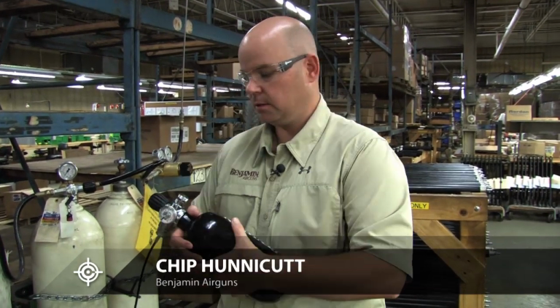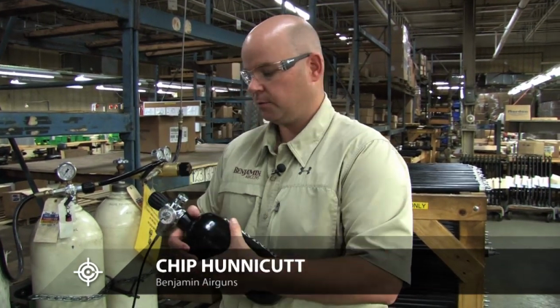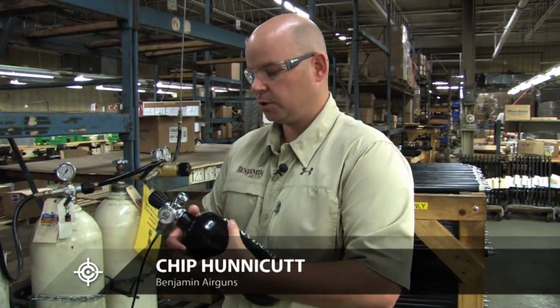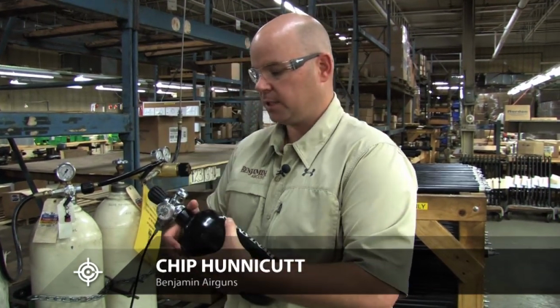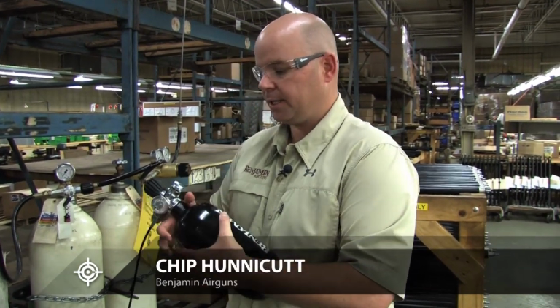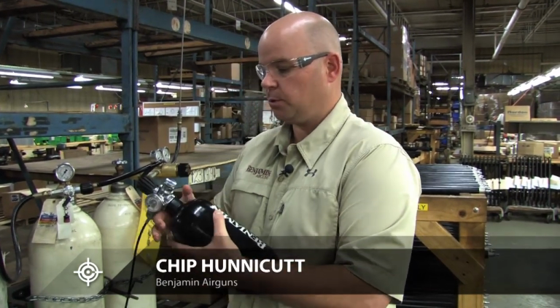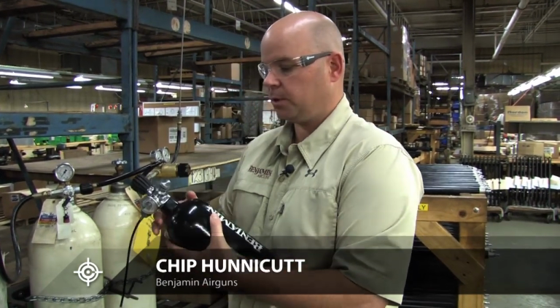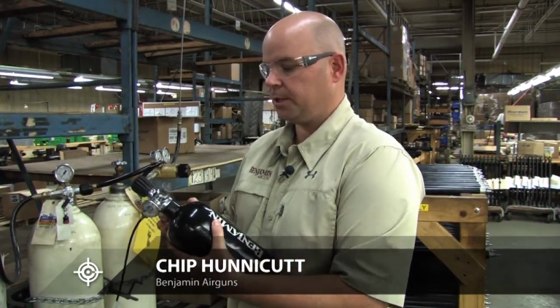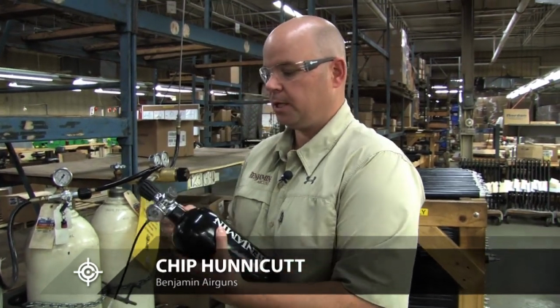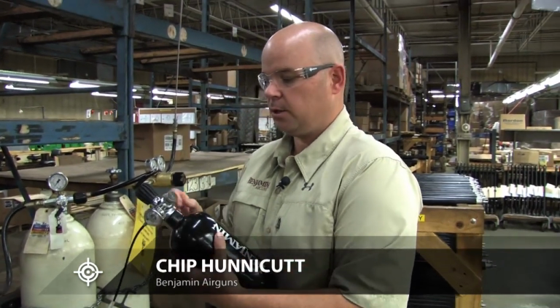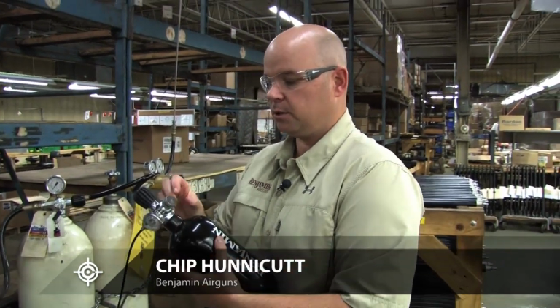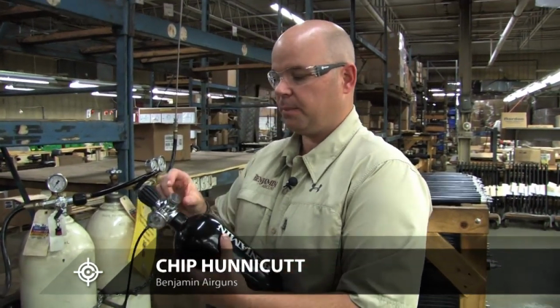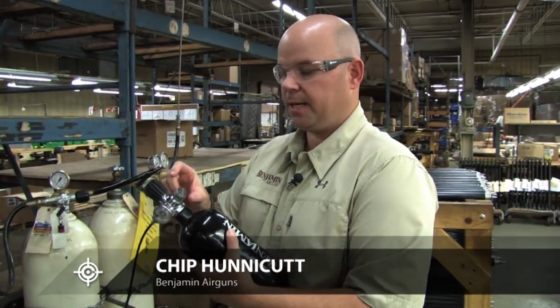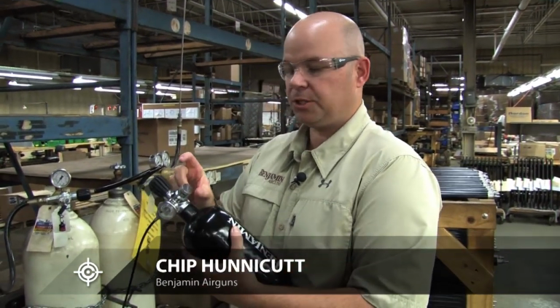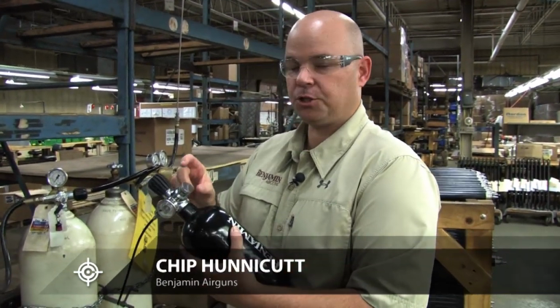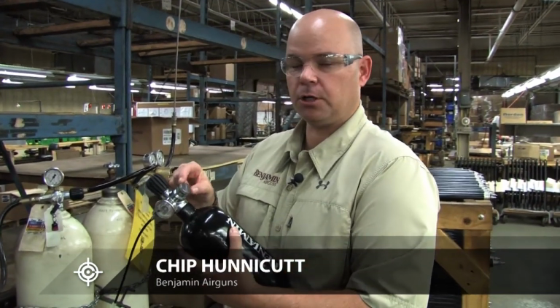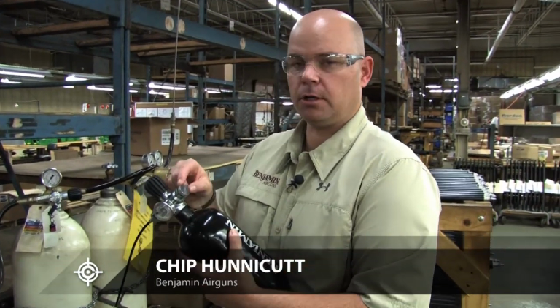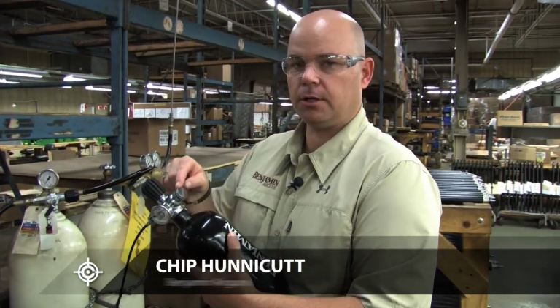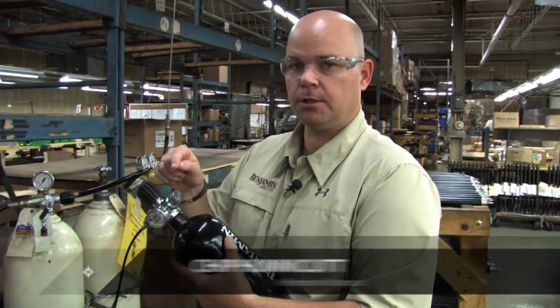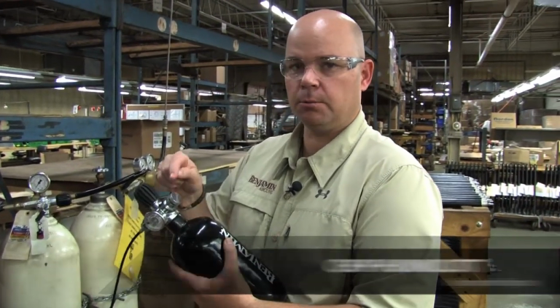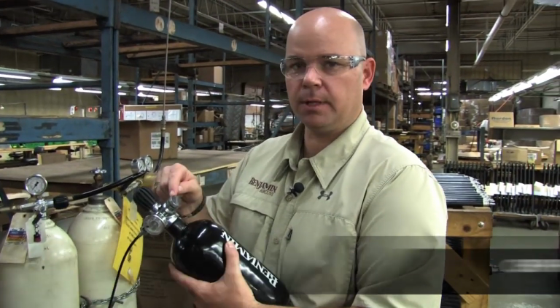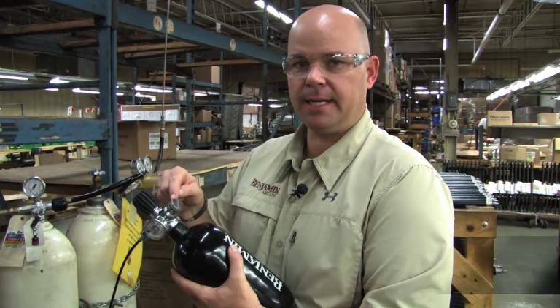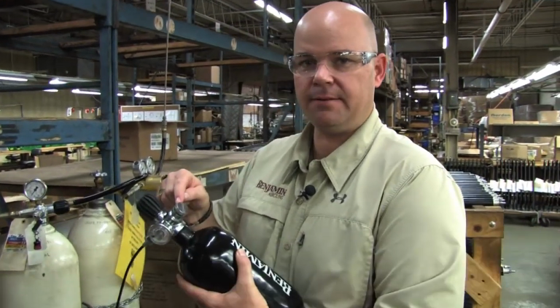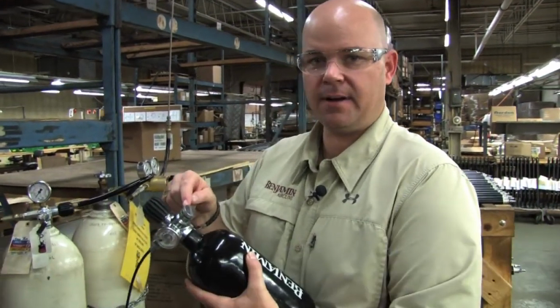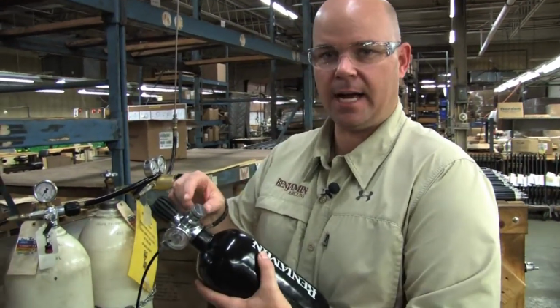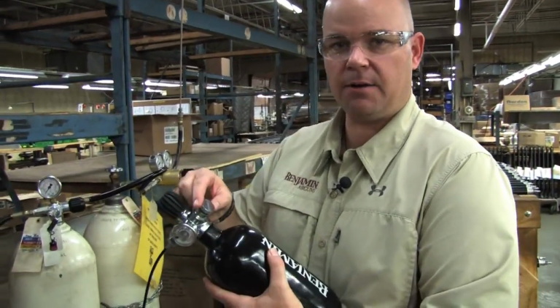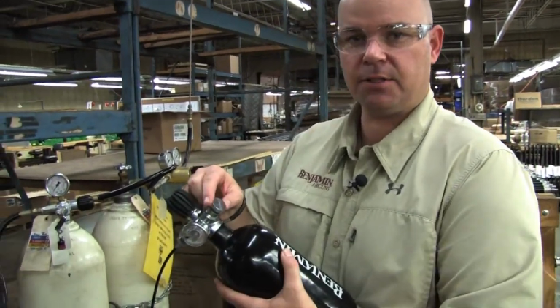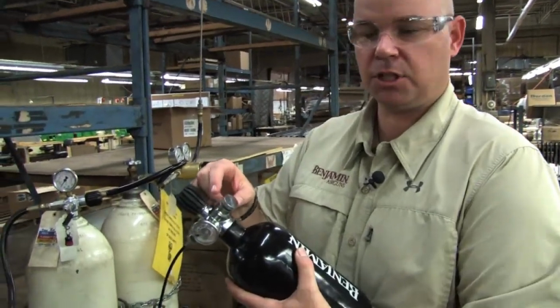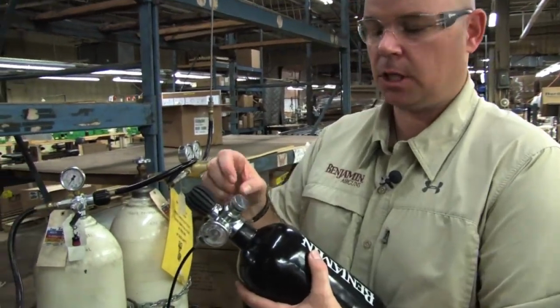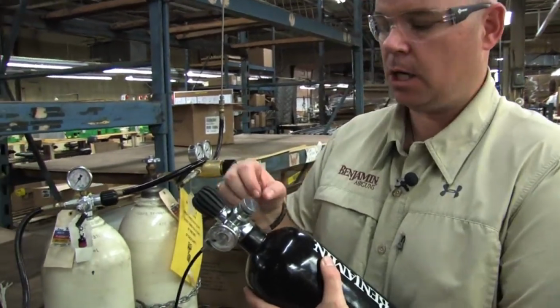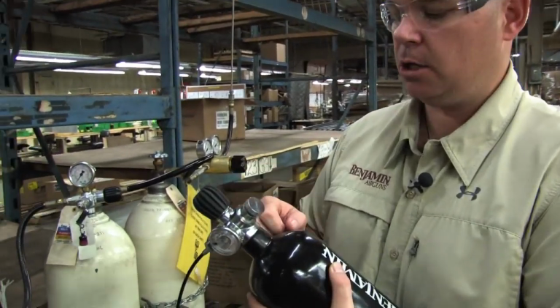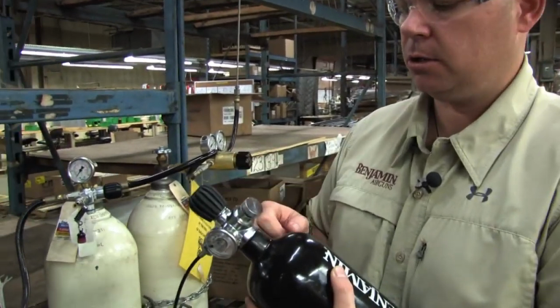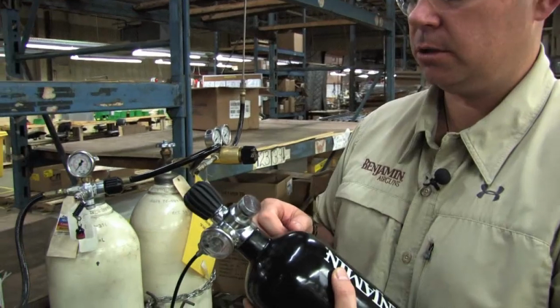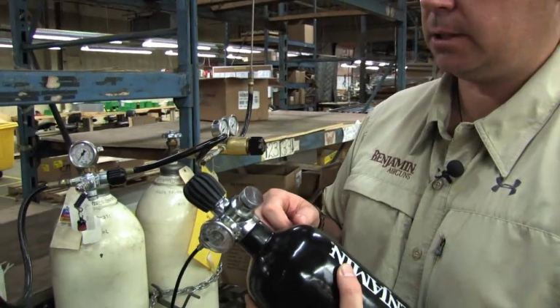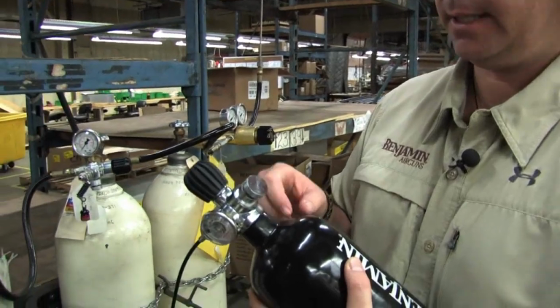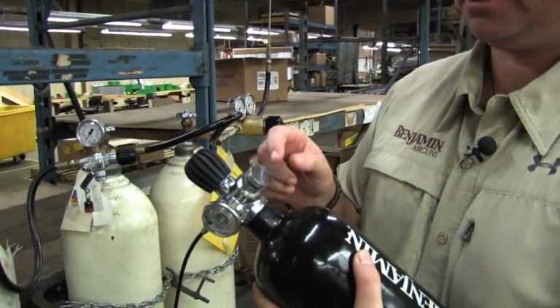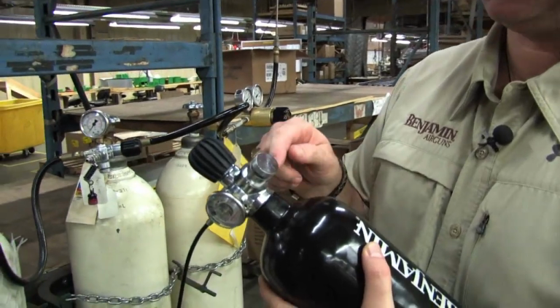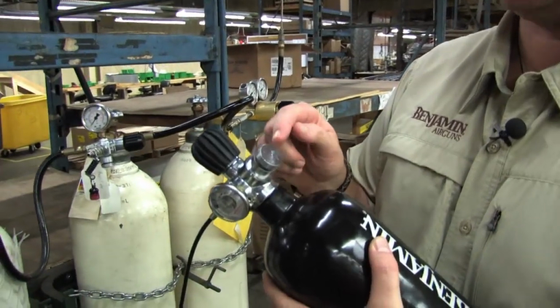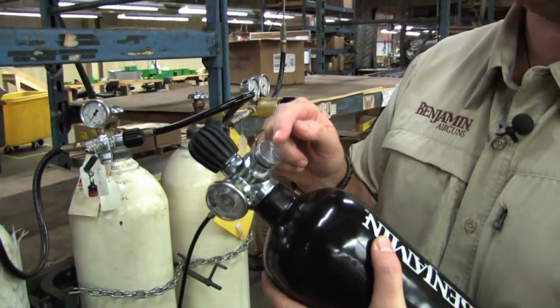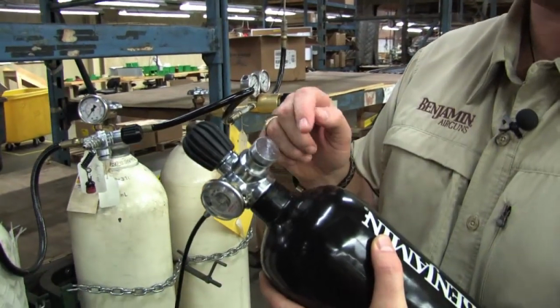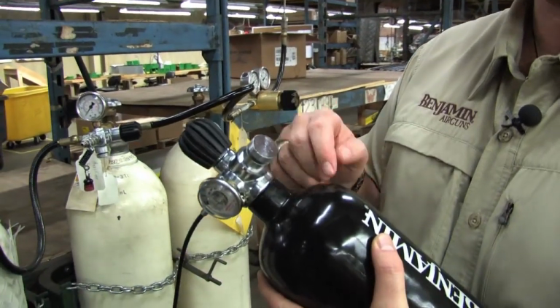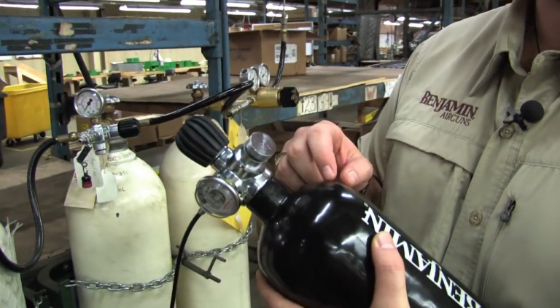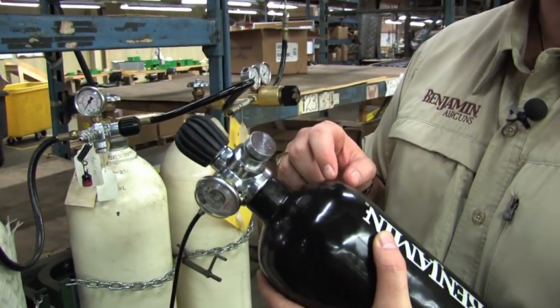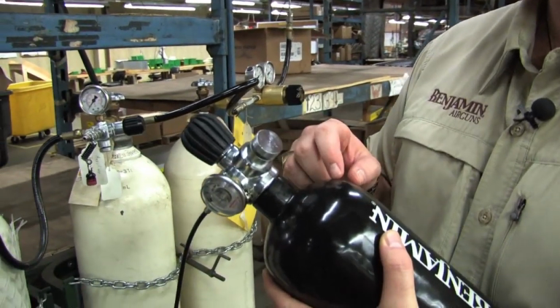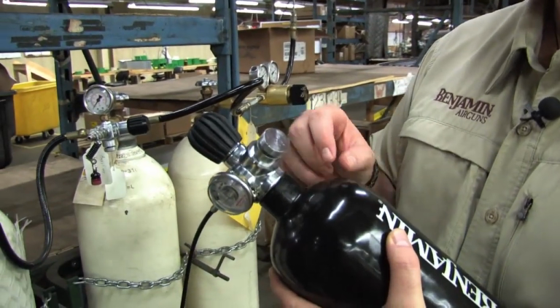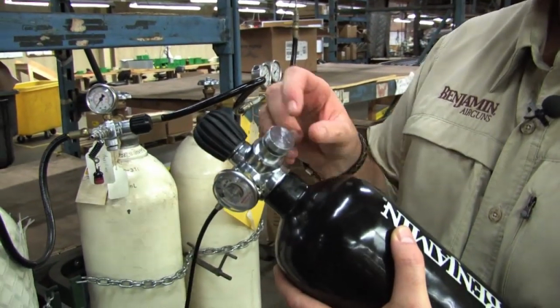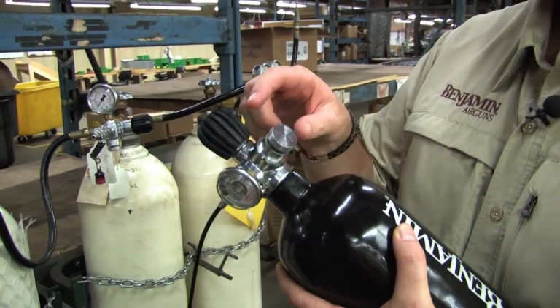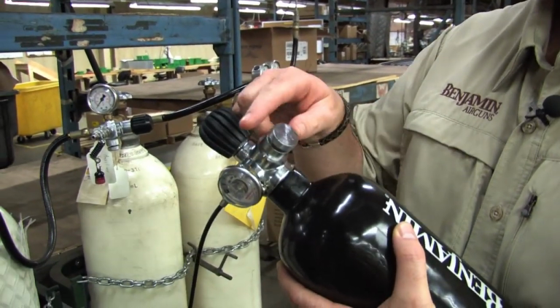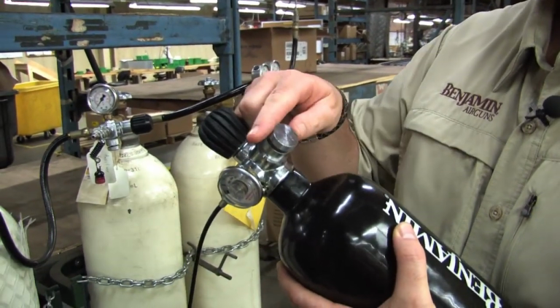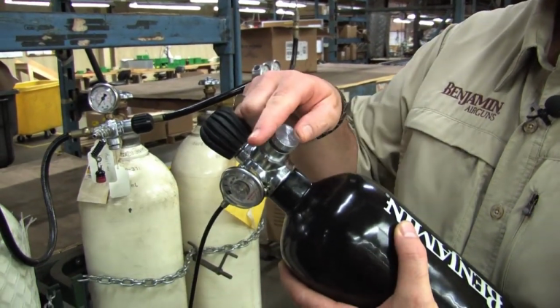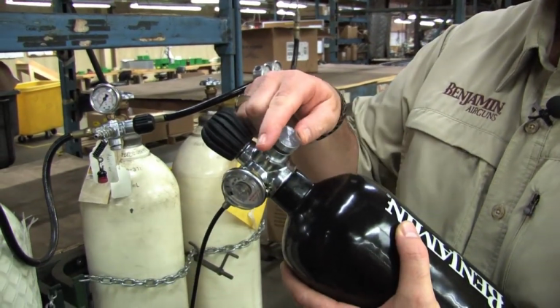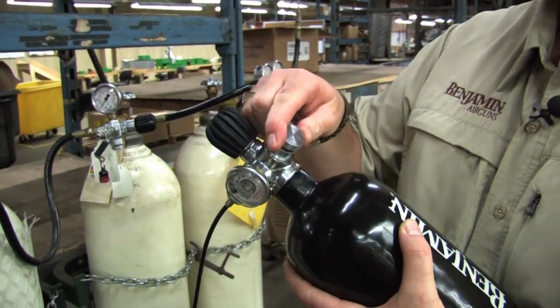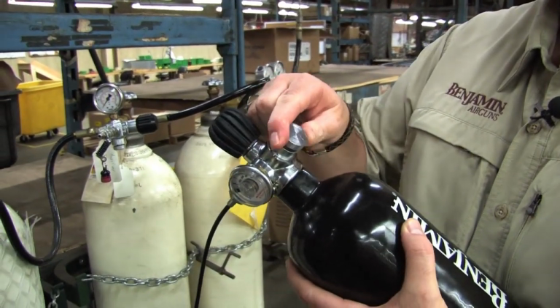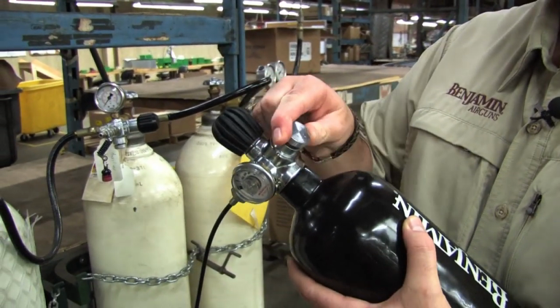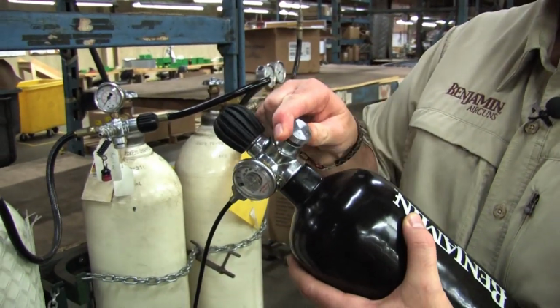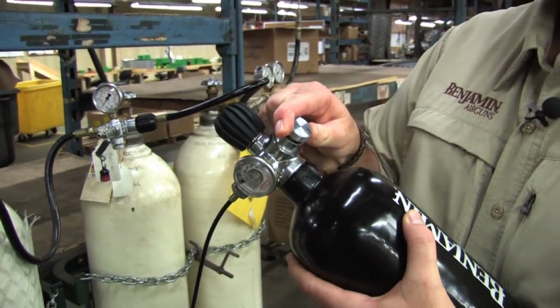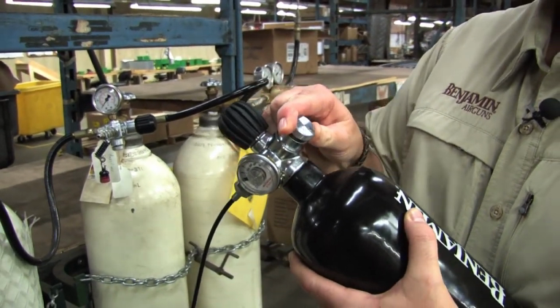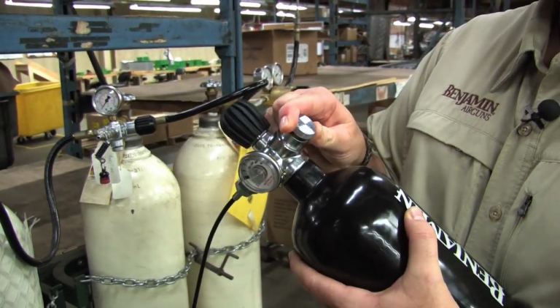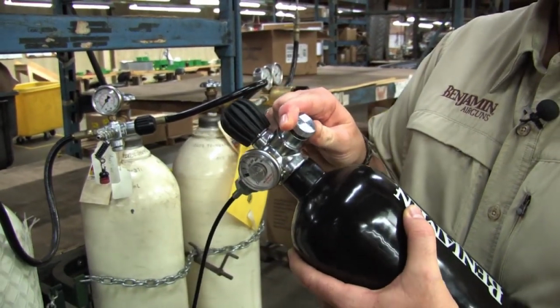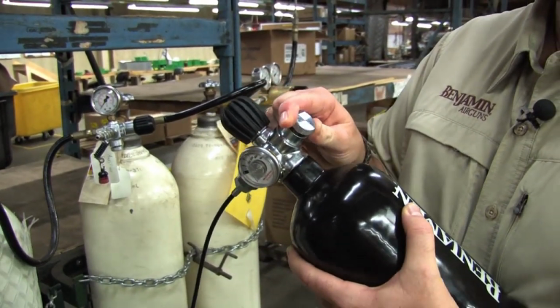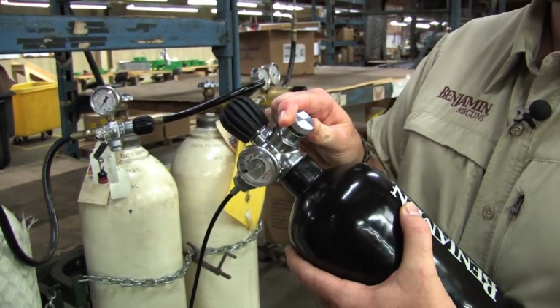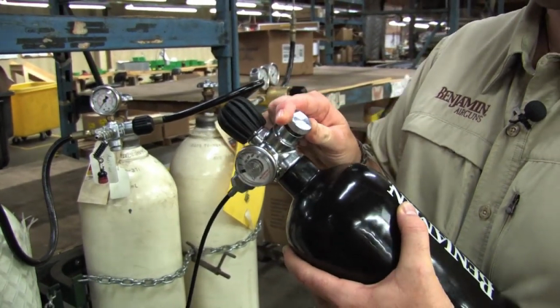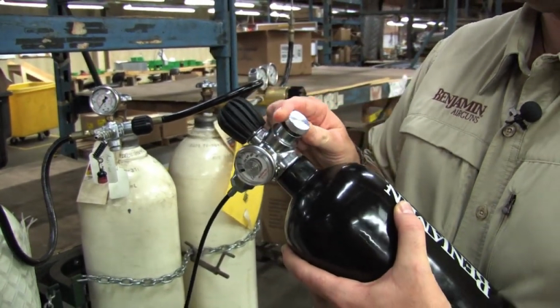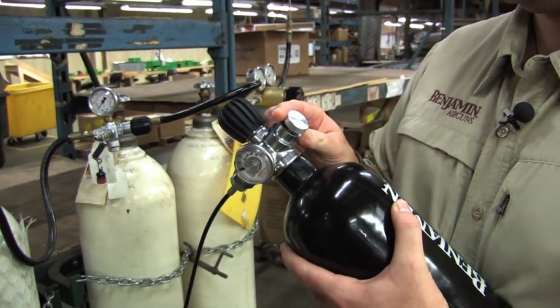First thing you want to do is make sure your bleed valve is closed. That's the silver knurled knob. Close that.